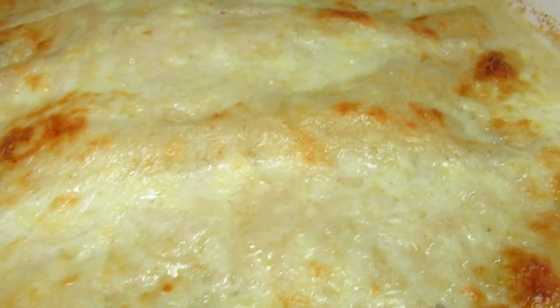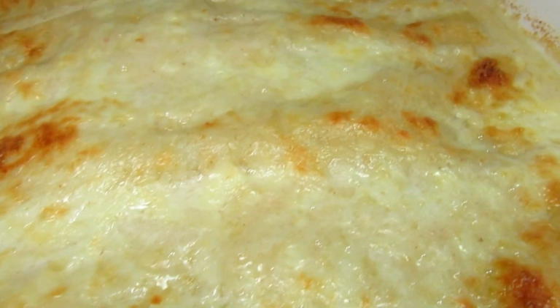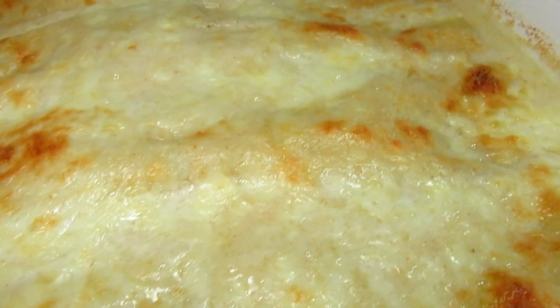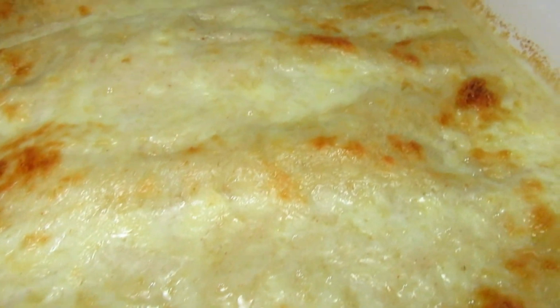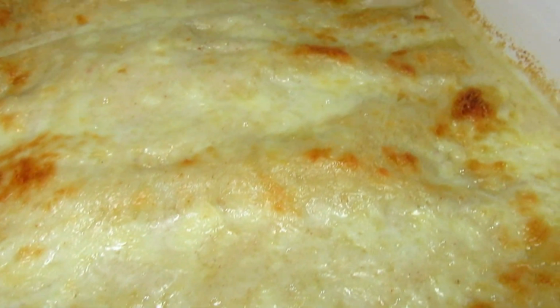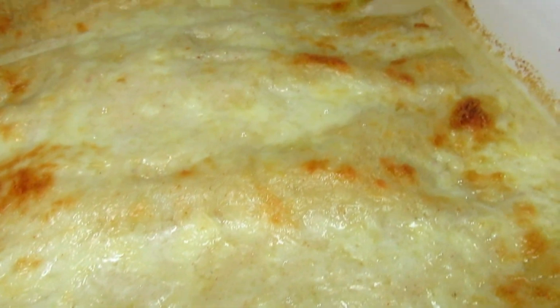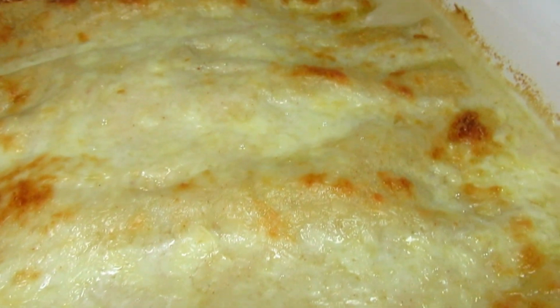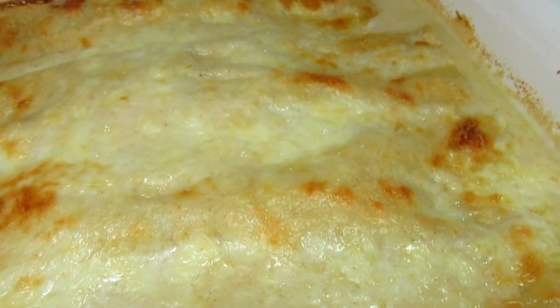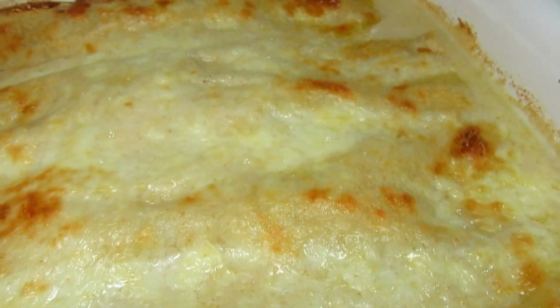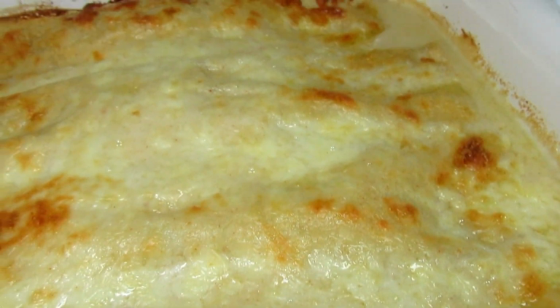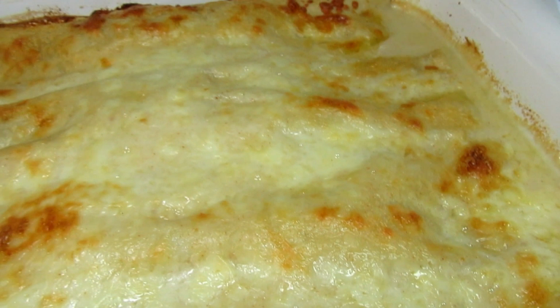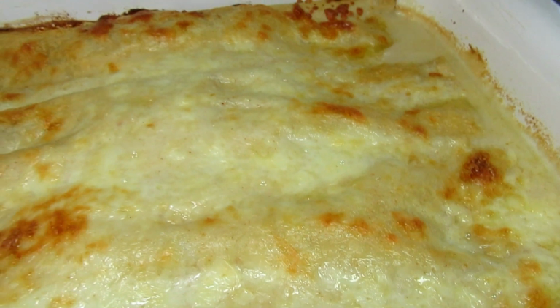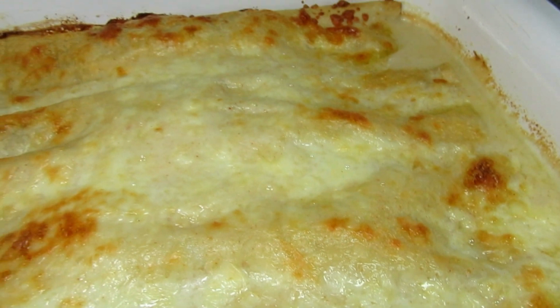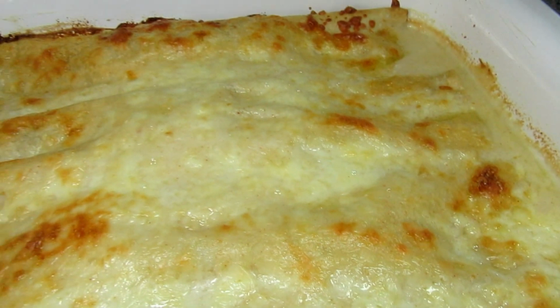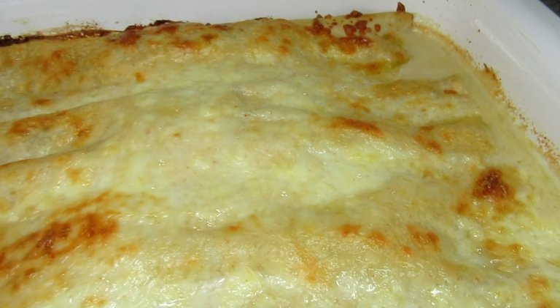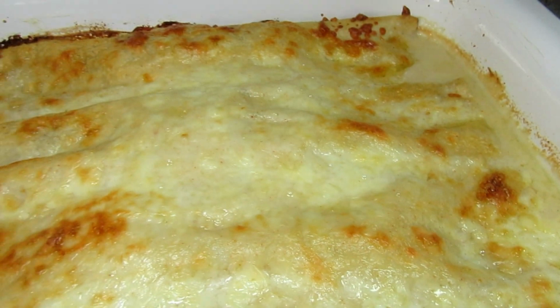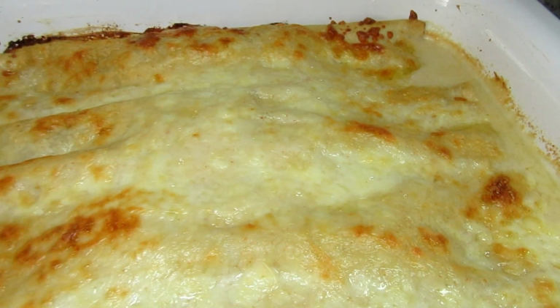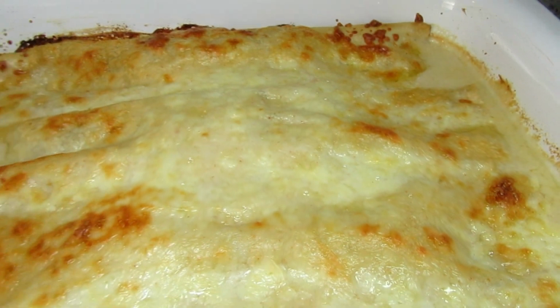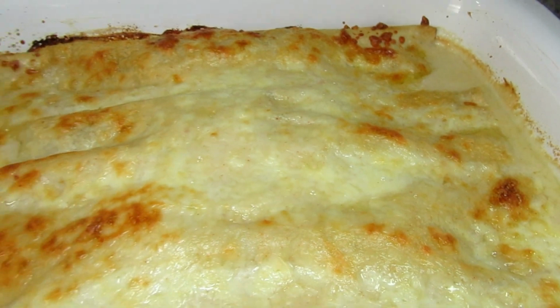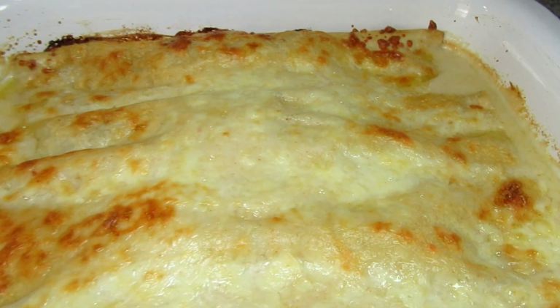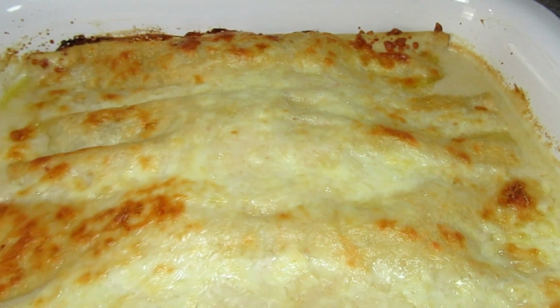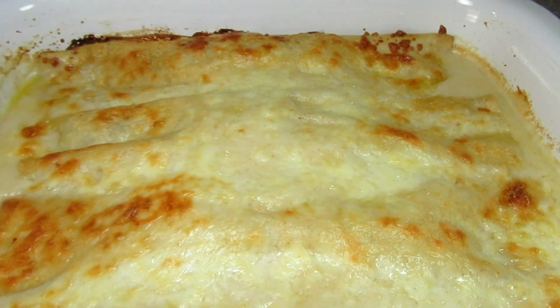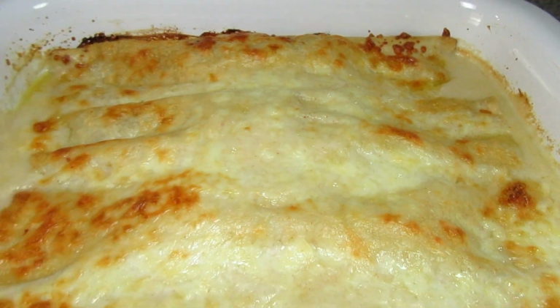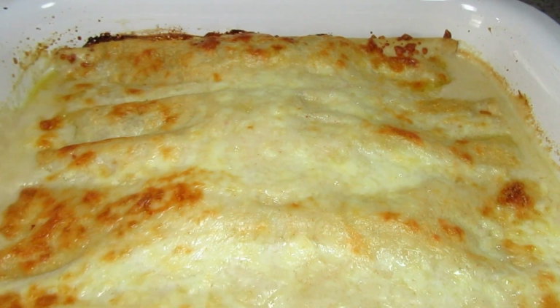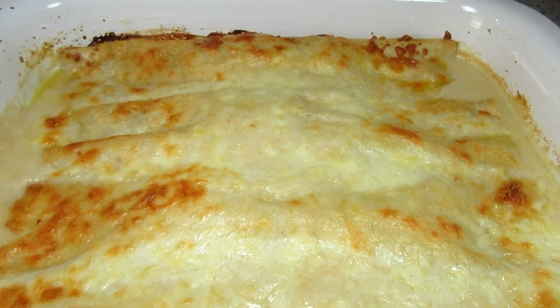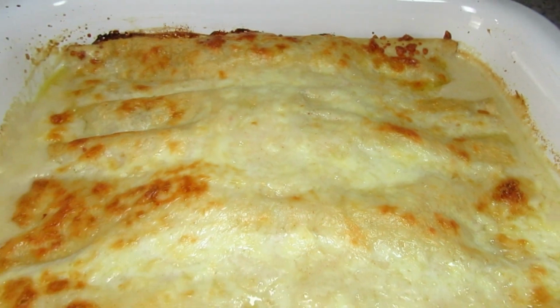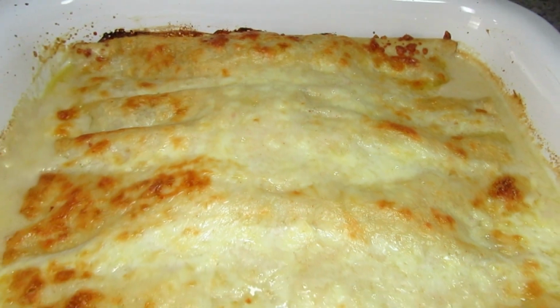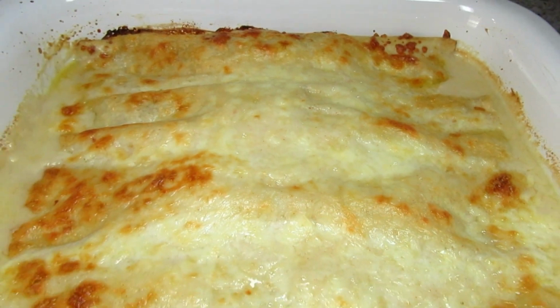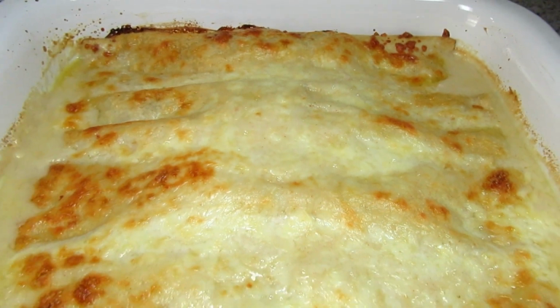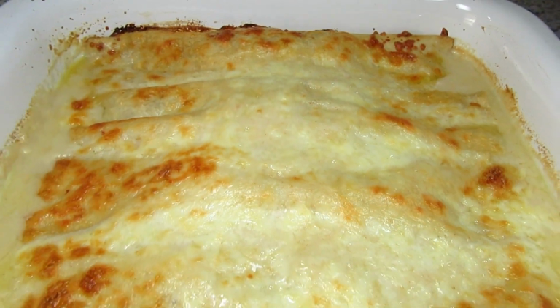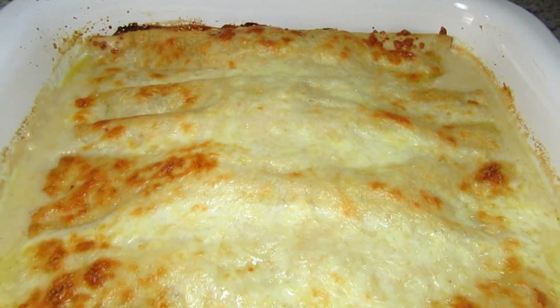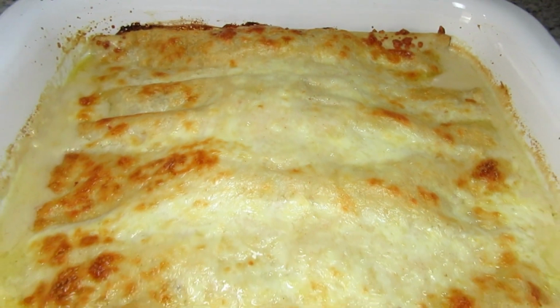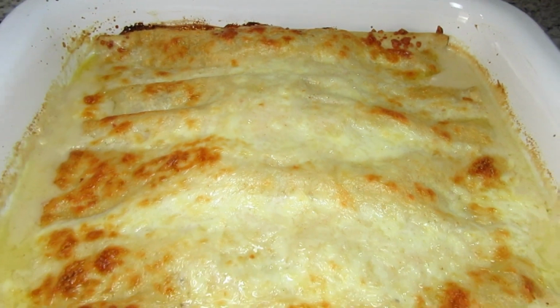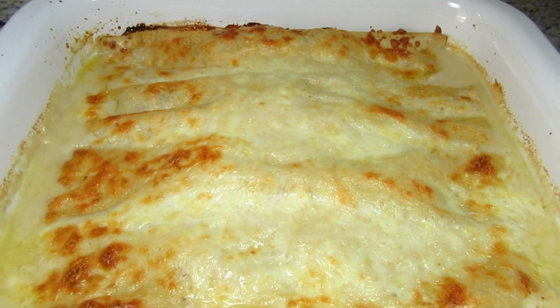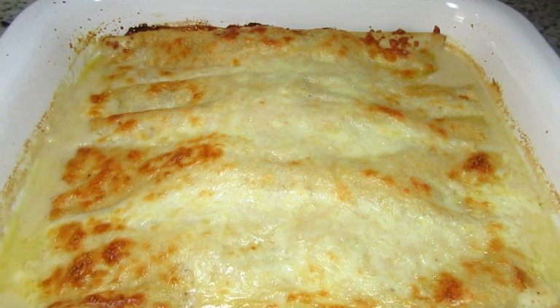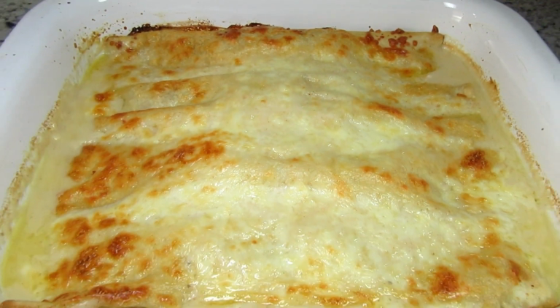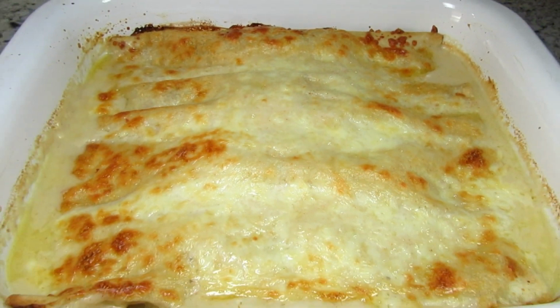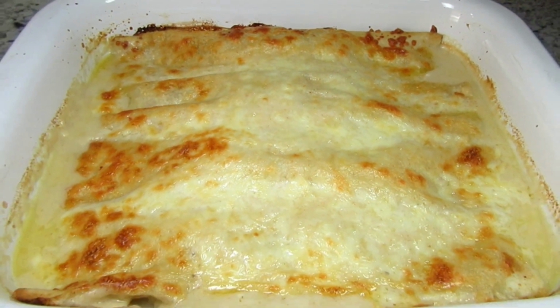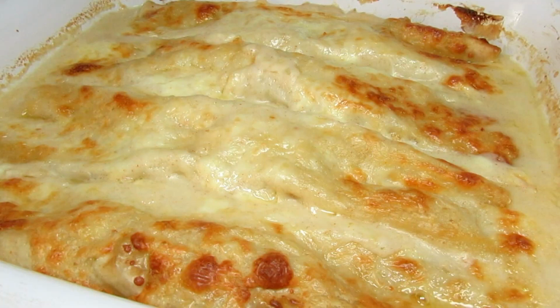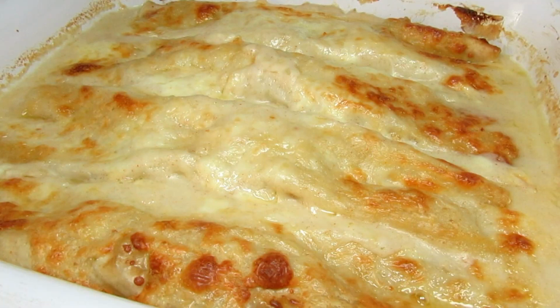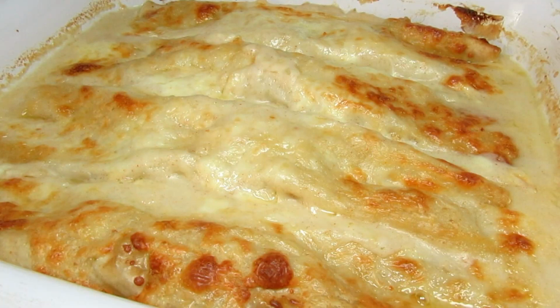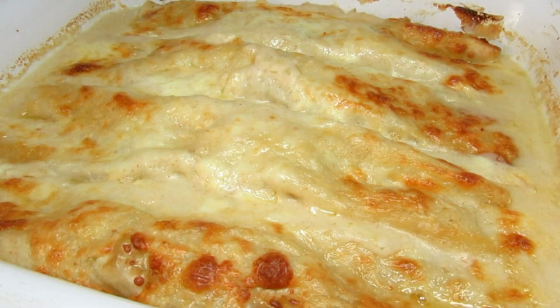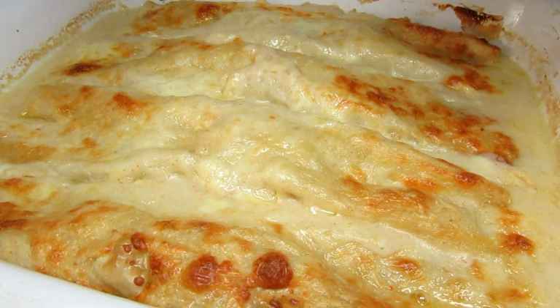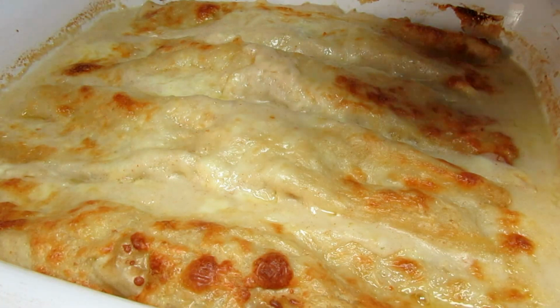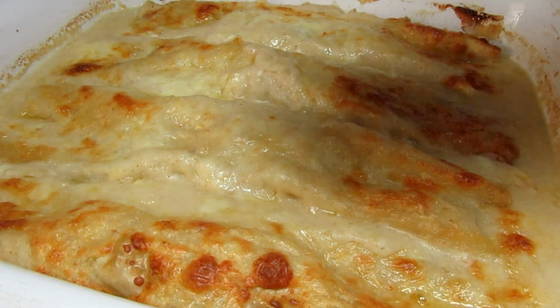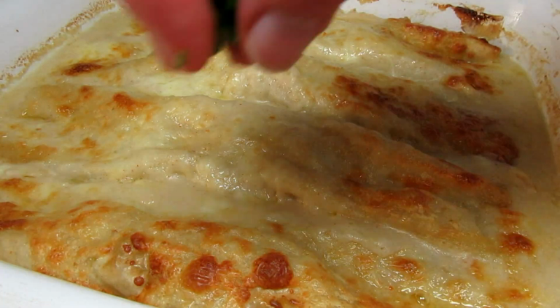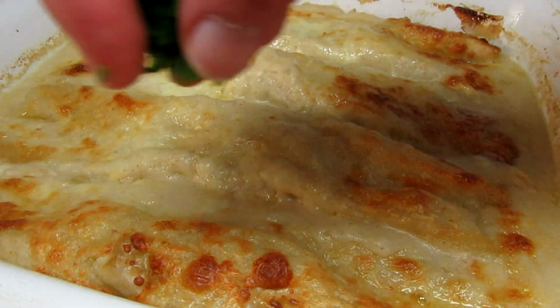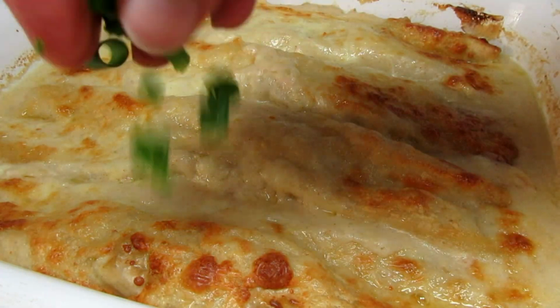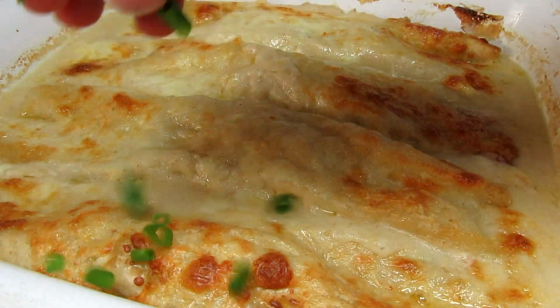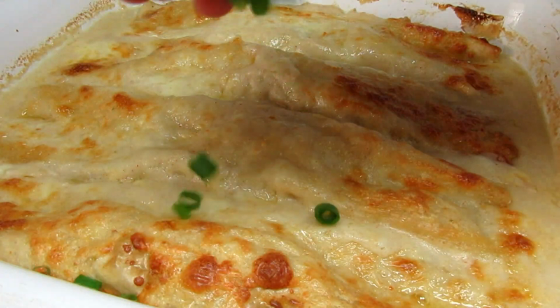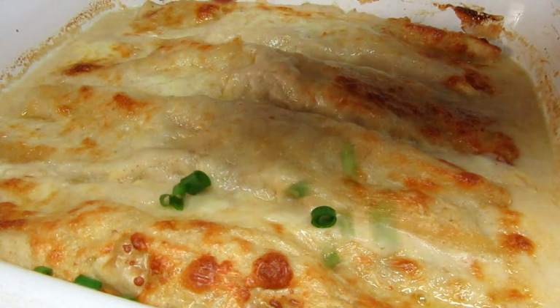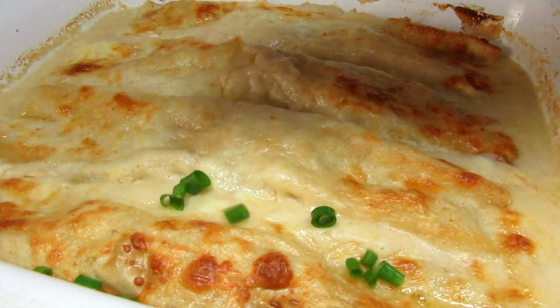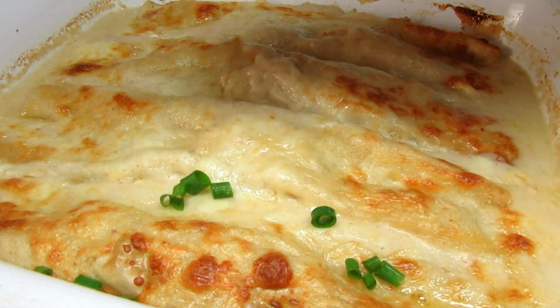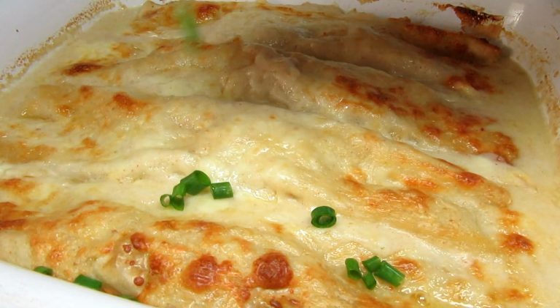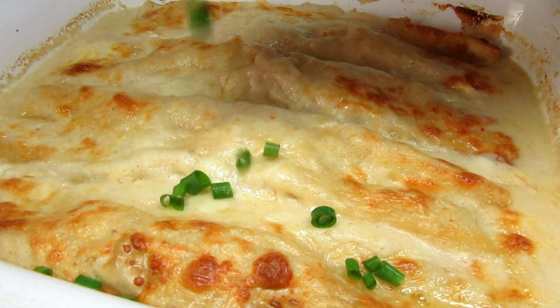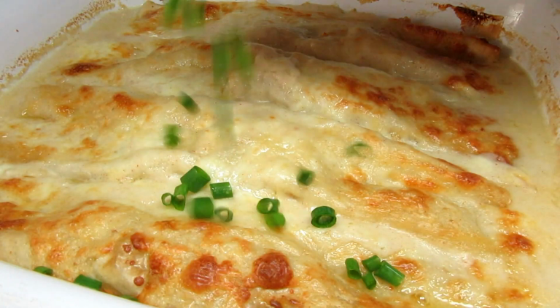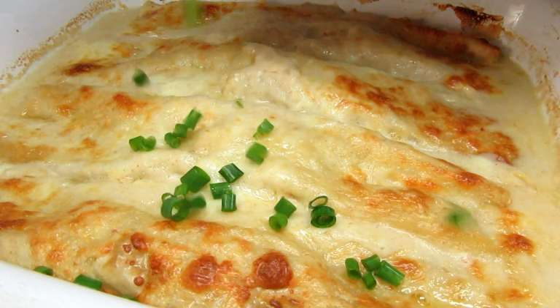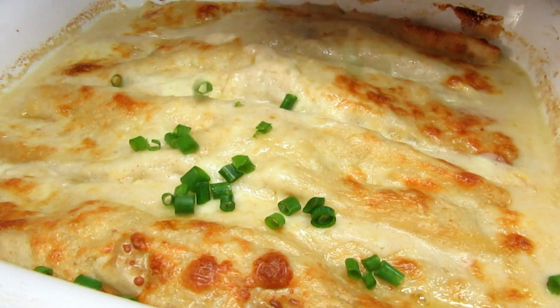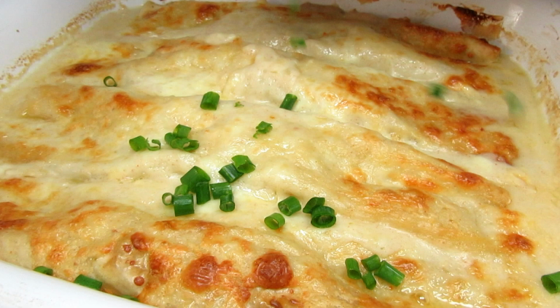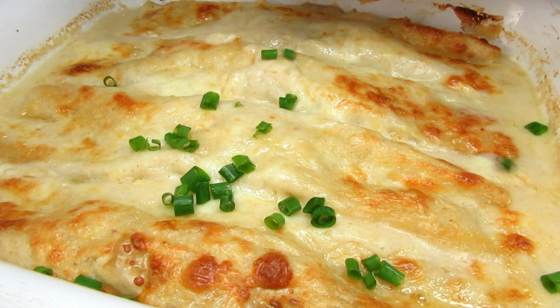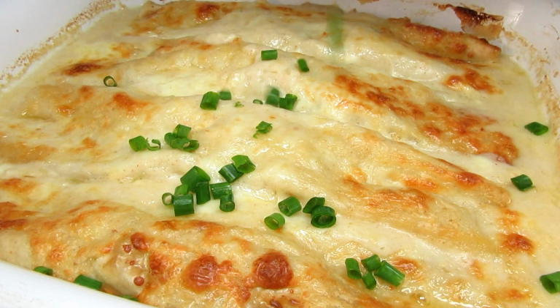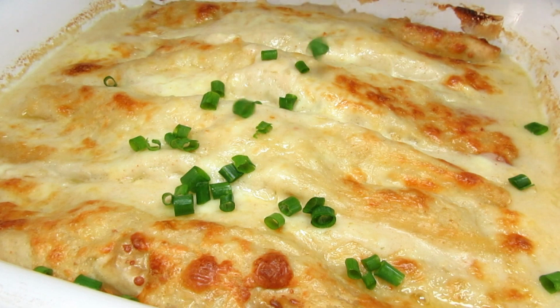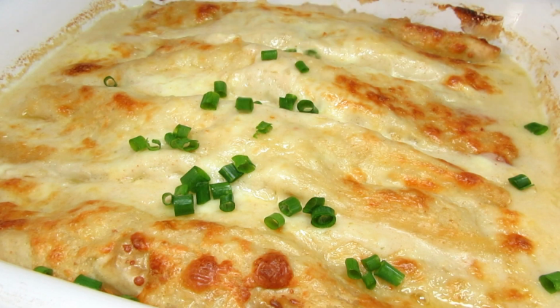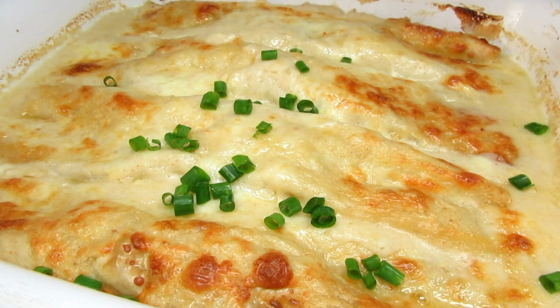Keep the oven door open a little bit and watch the enchiladas the entire time while broiling — you don't want them to burn.